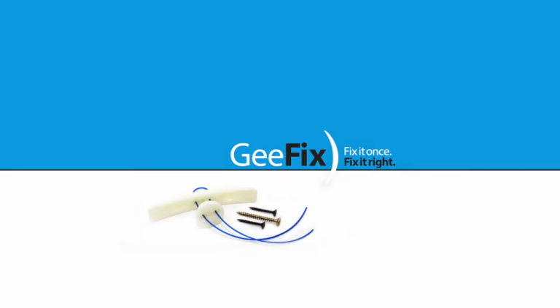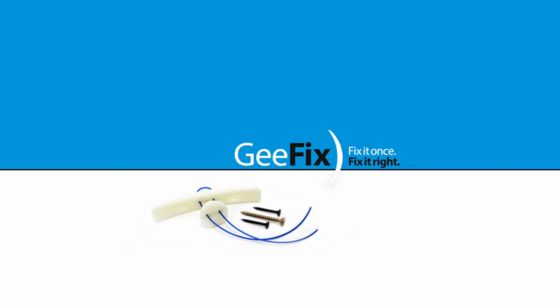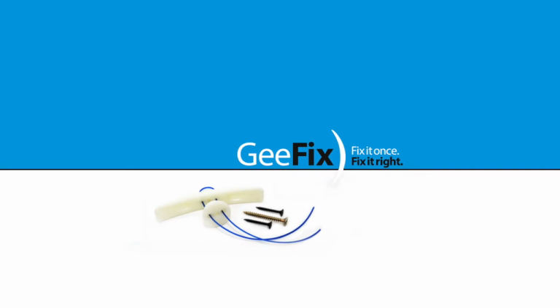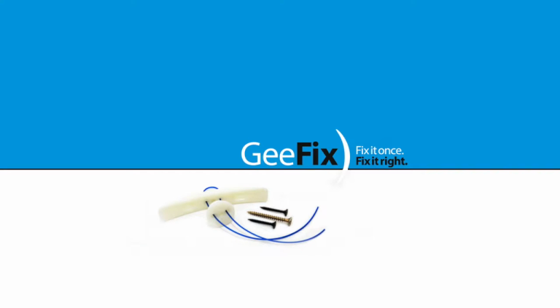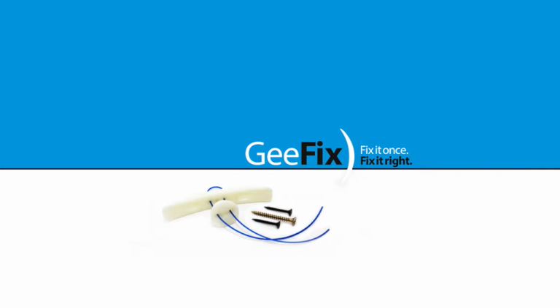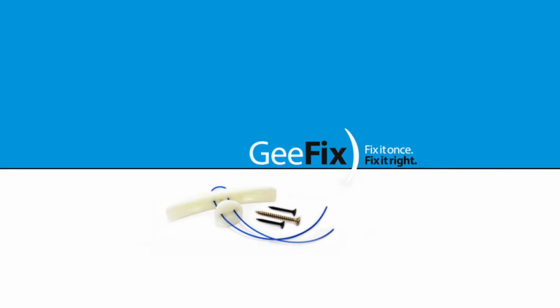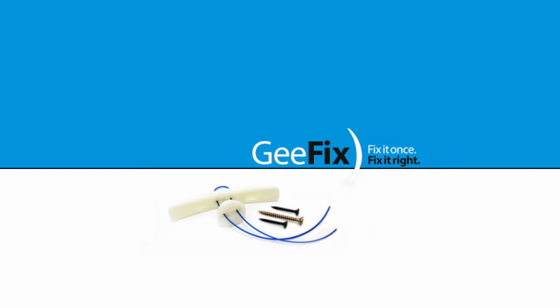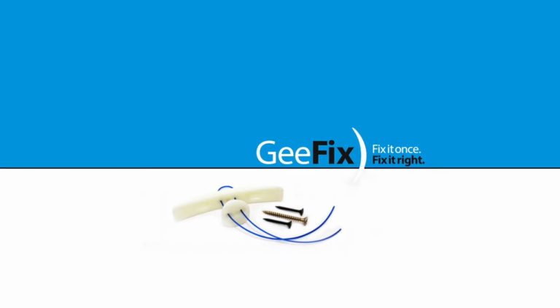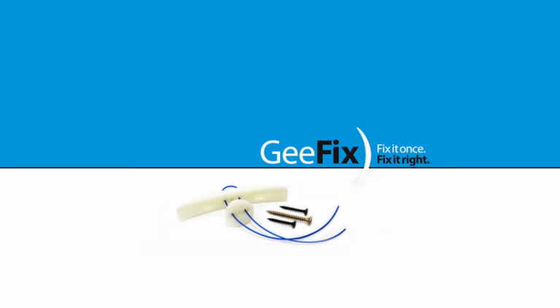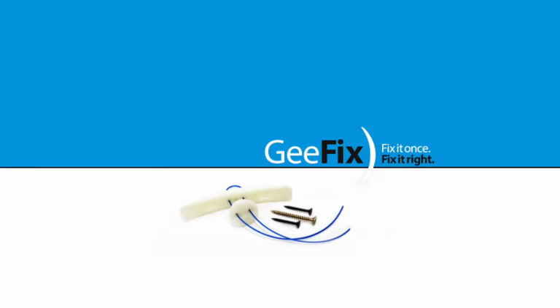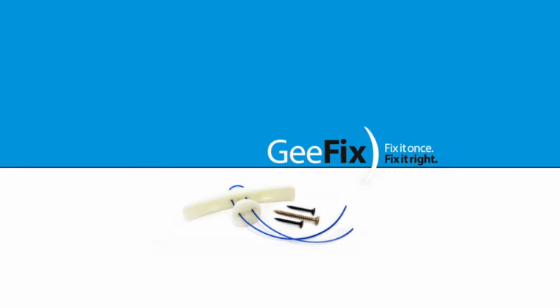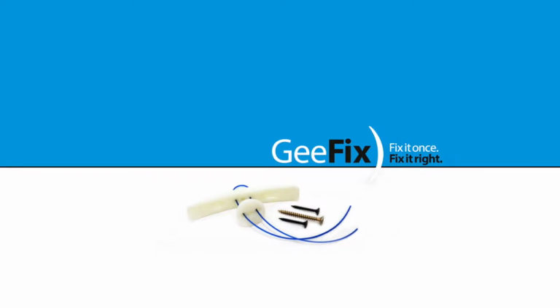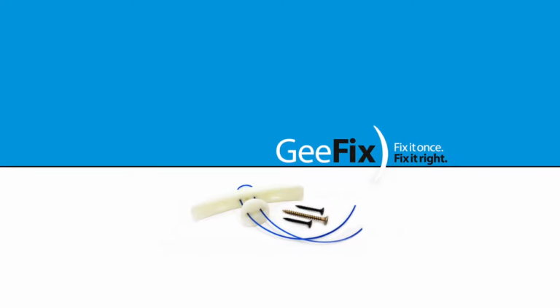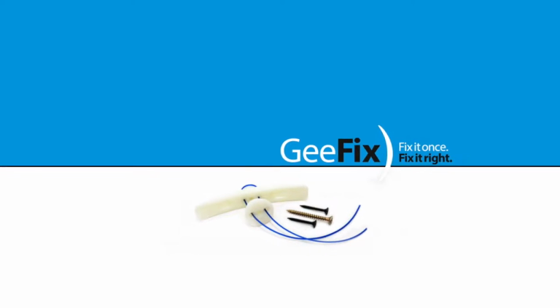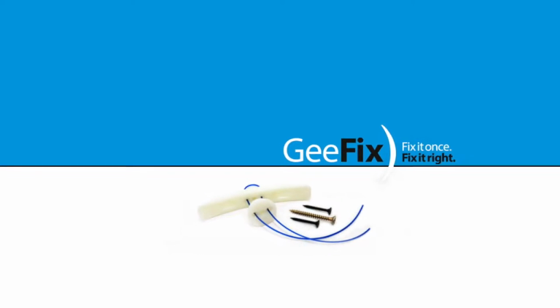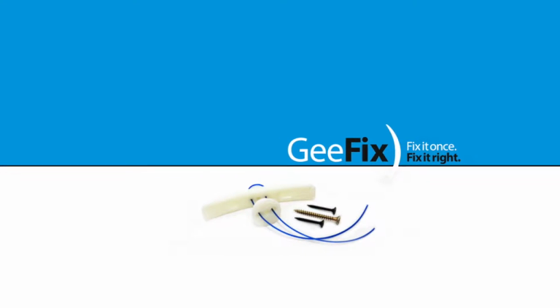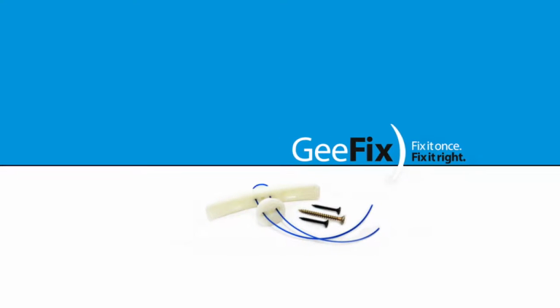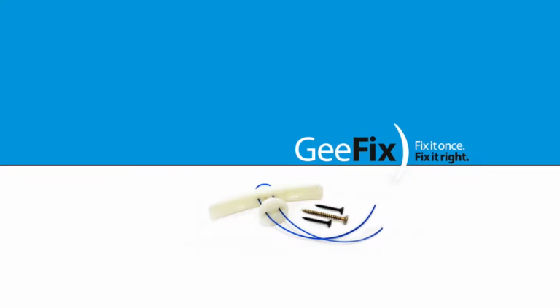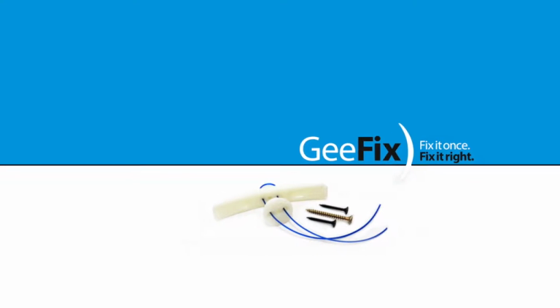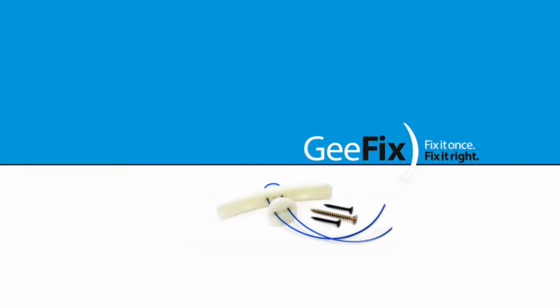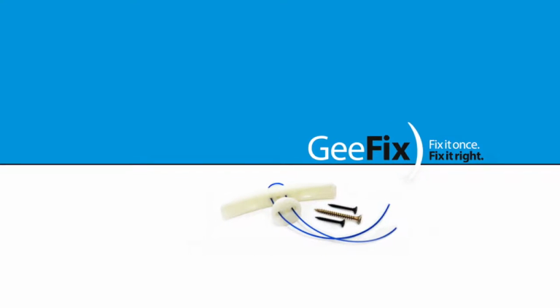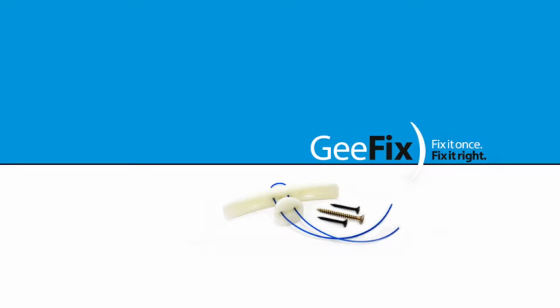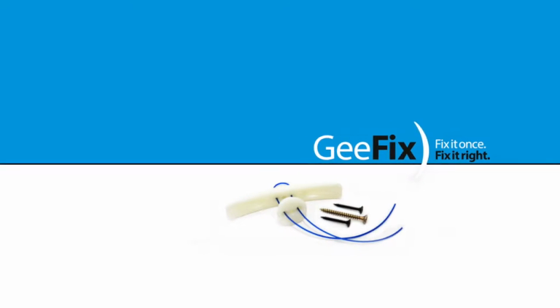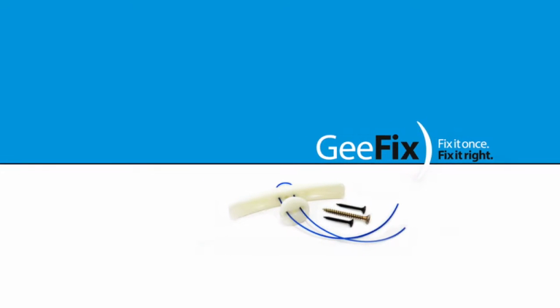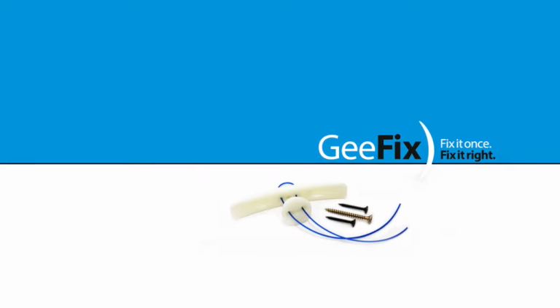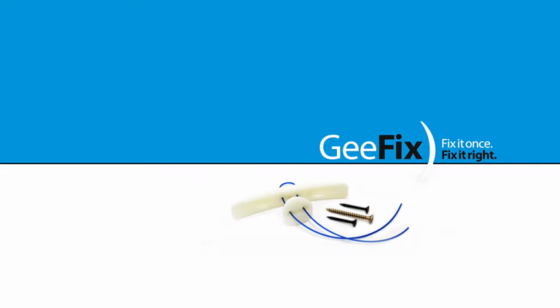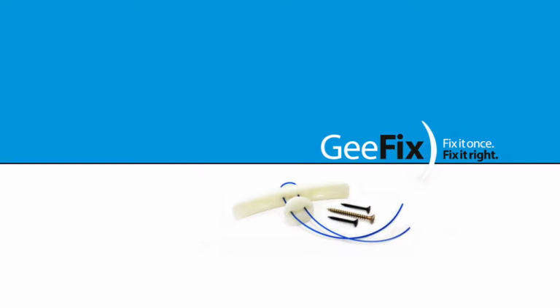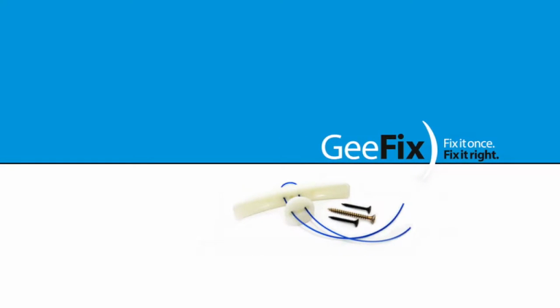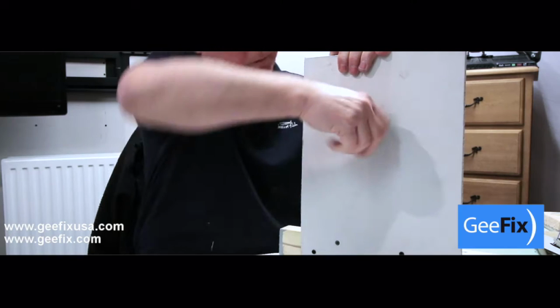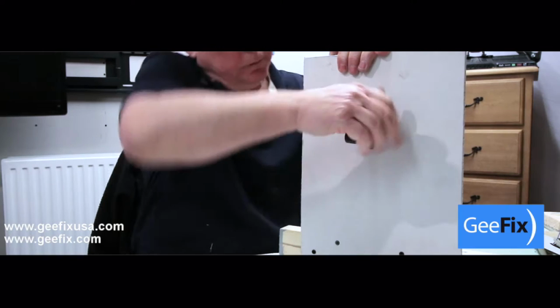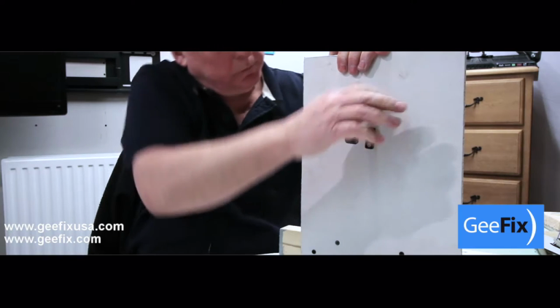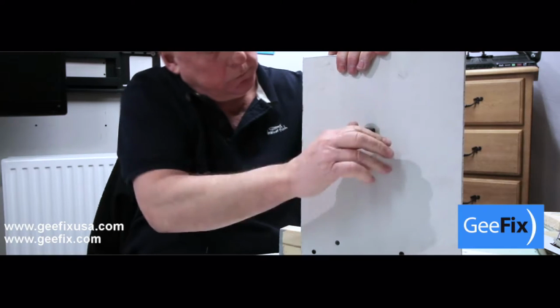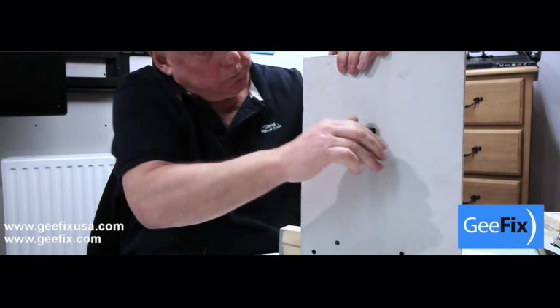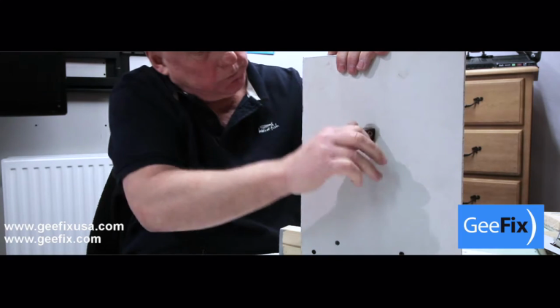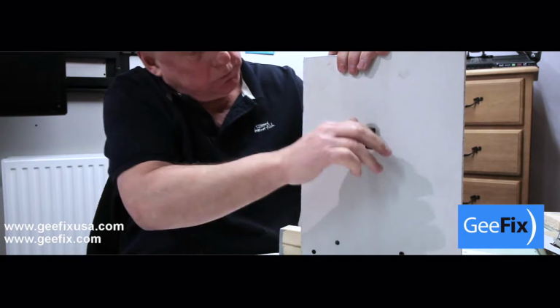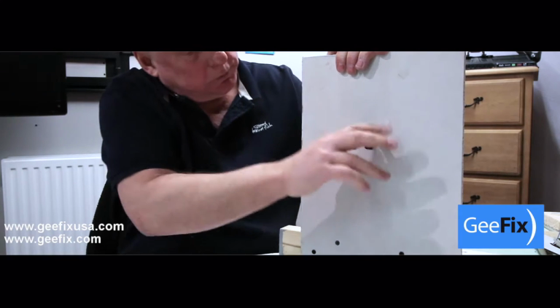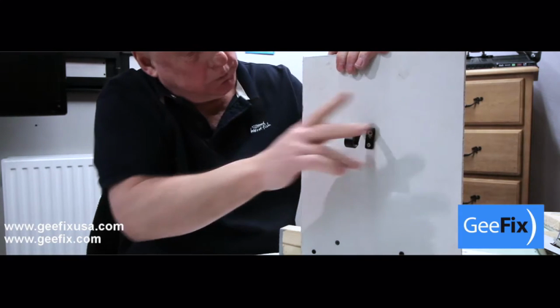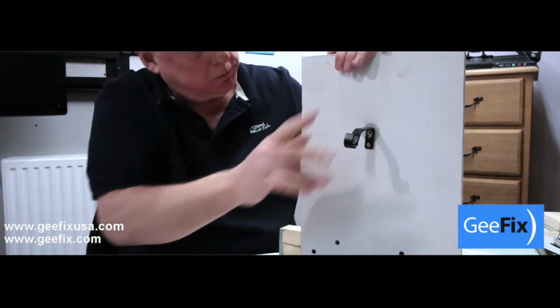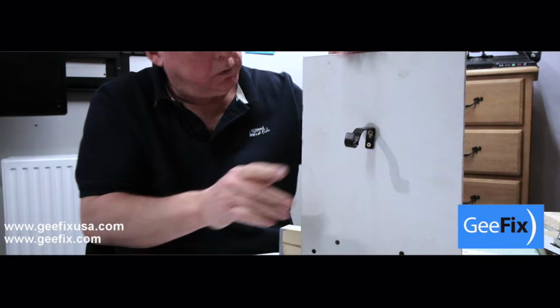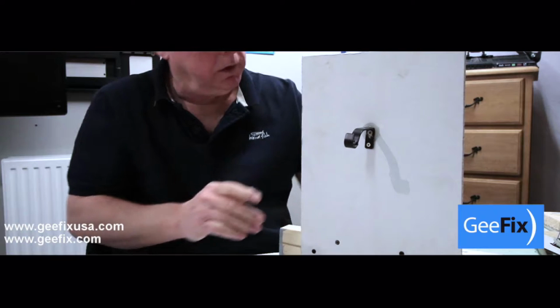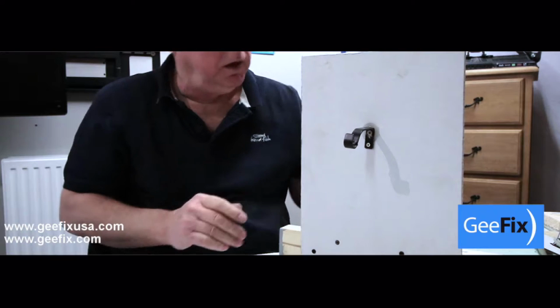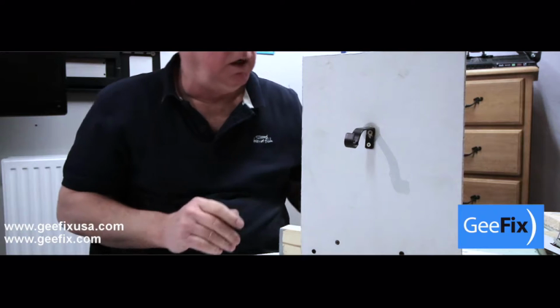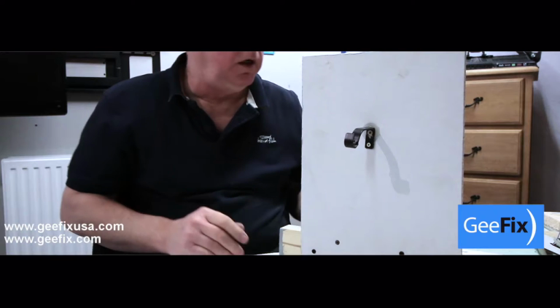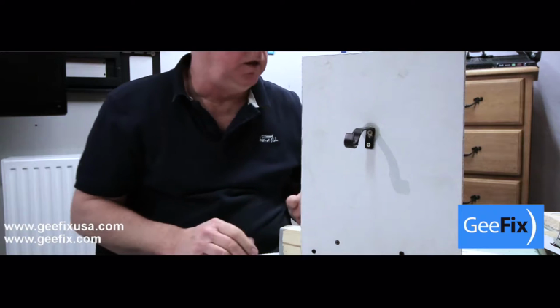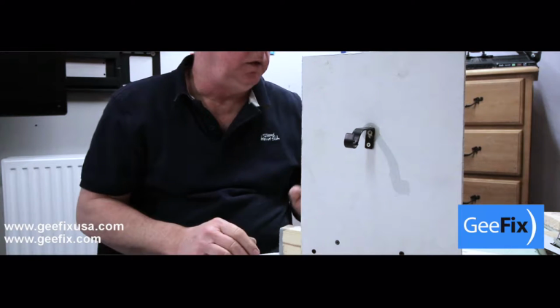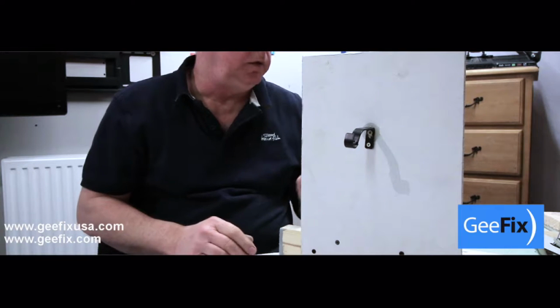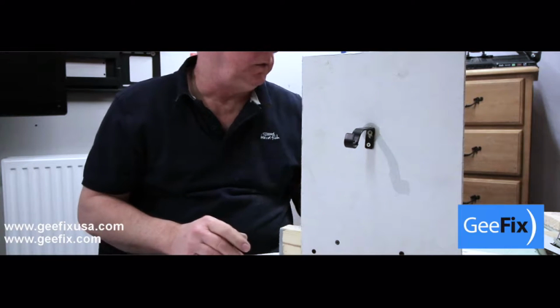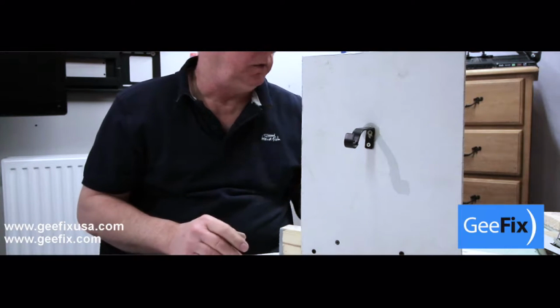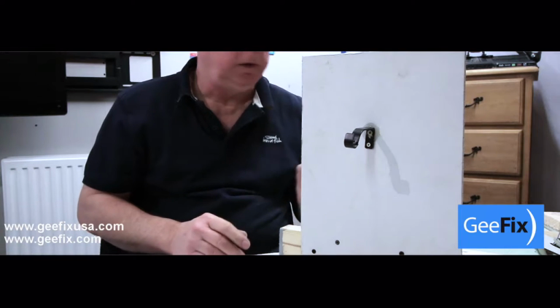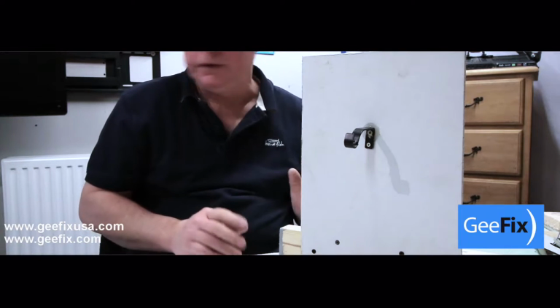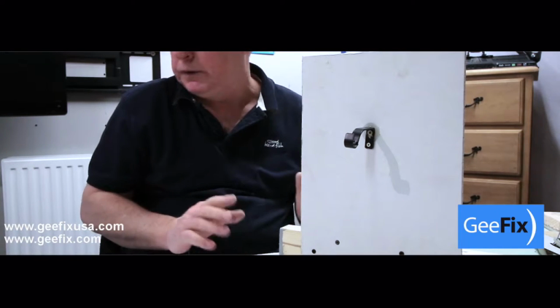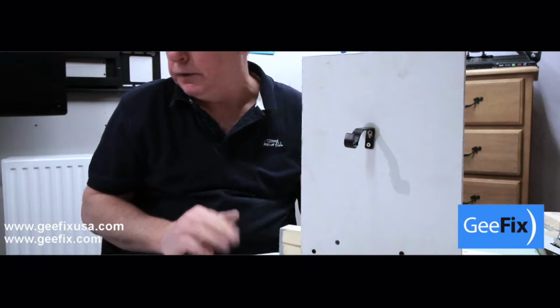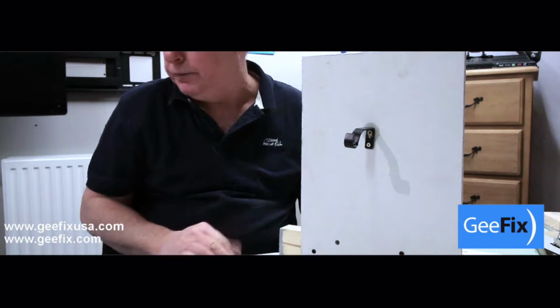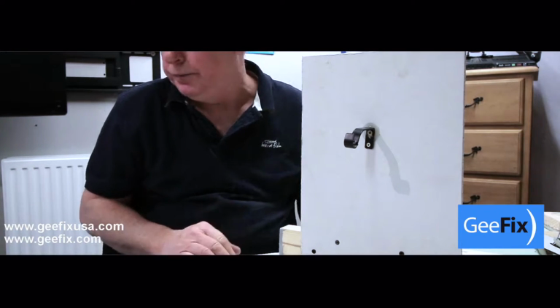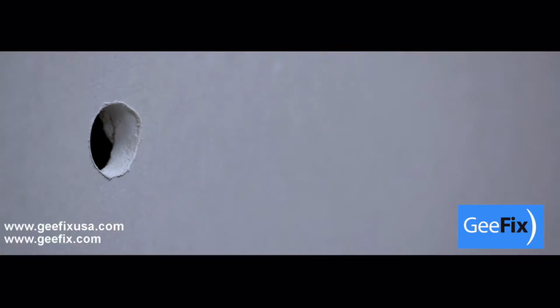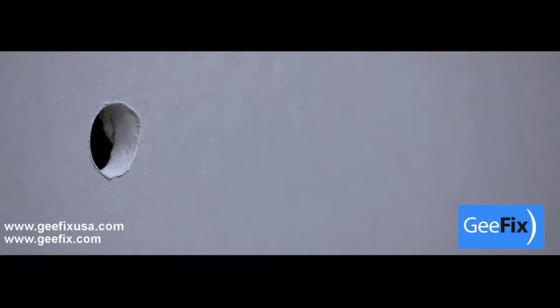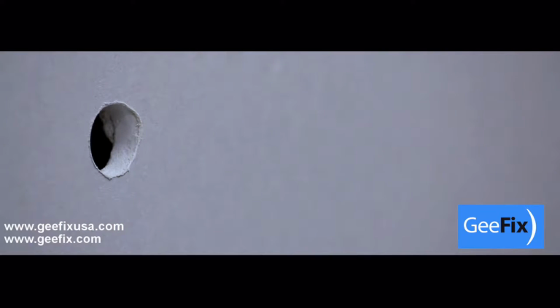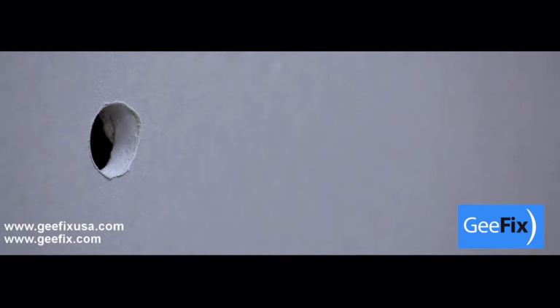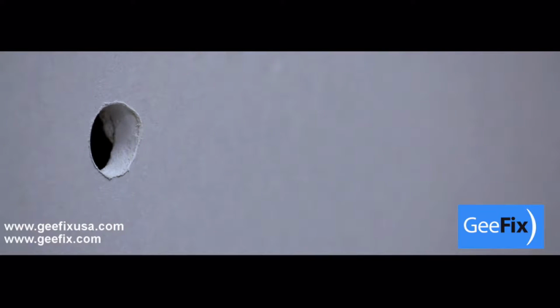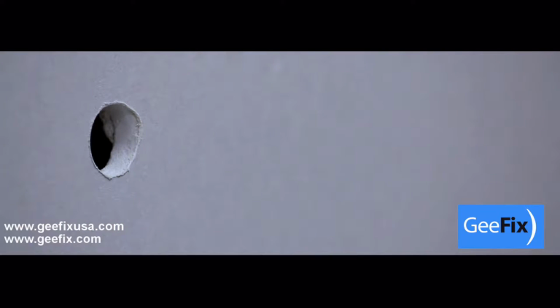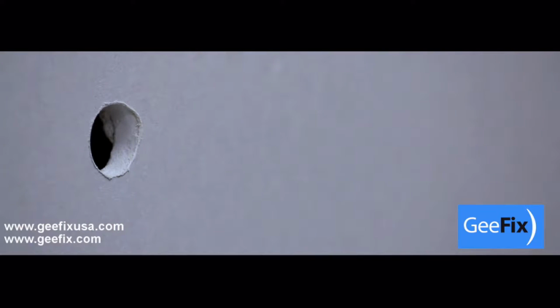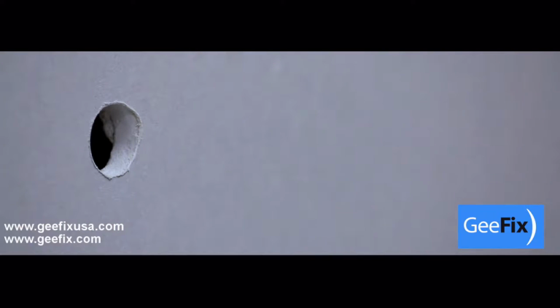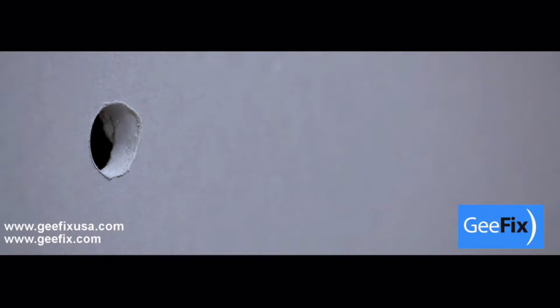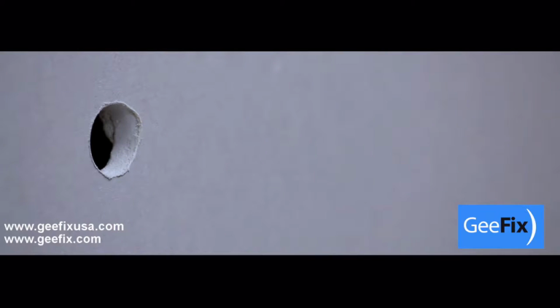Using the G-Fix fixing, we will now demonstrate how to mount a curtain pole bracket using a standard 12.5 or 1.5 inch board.